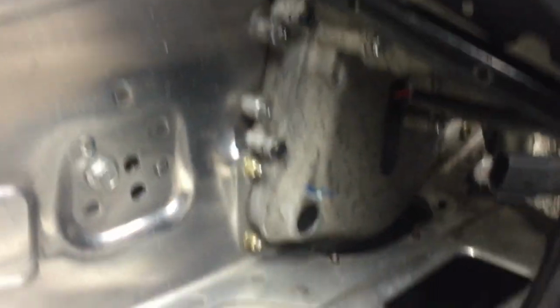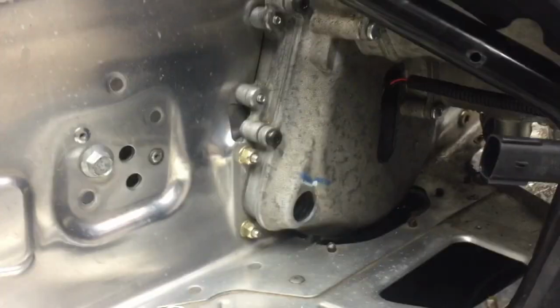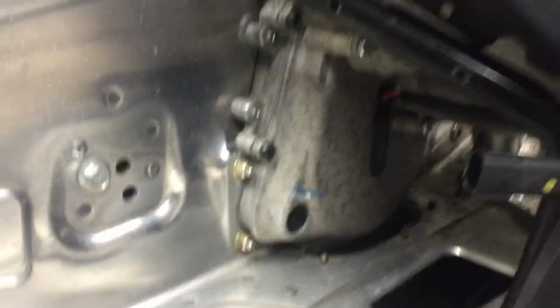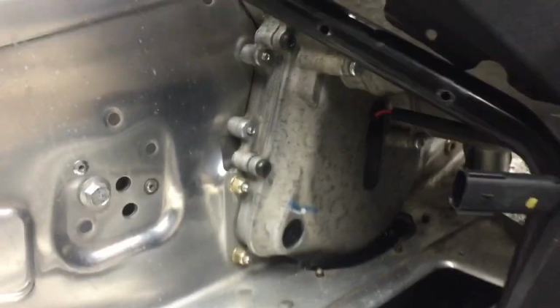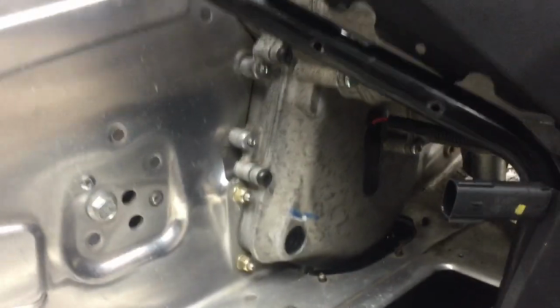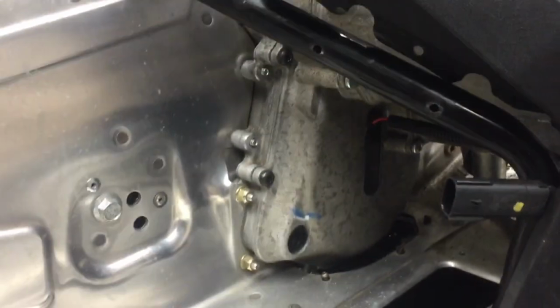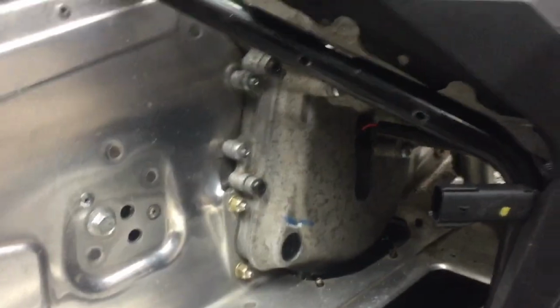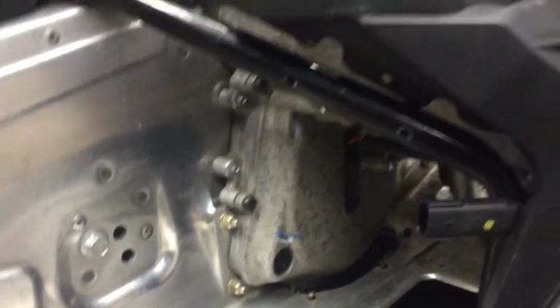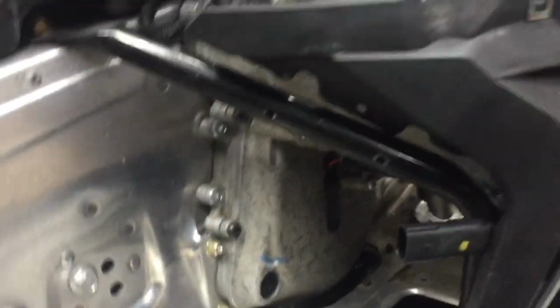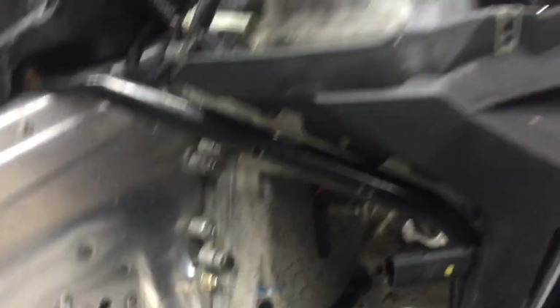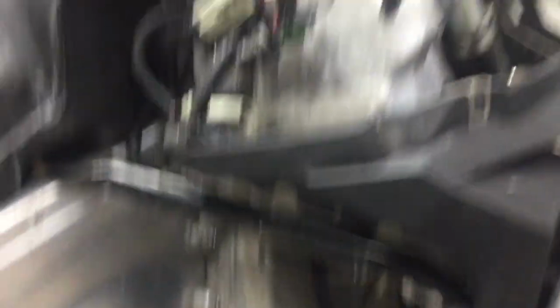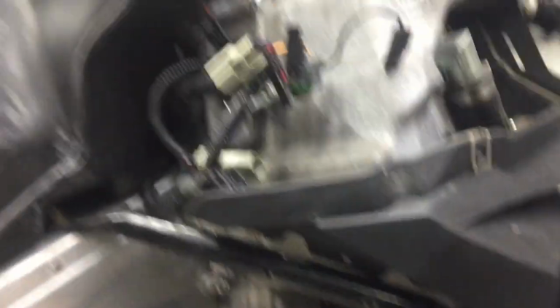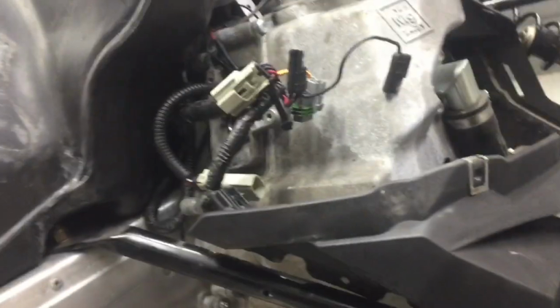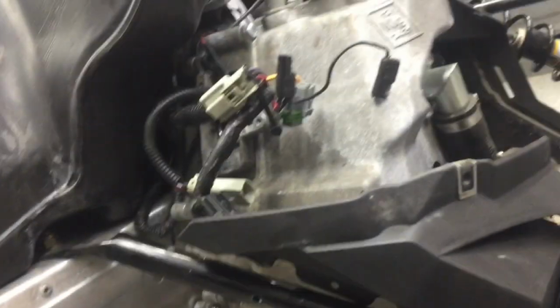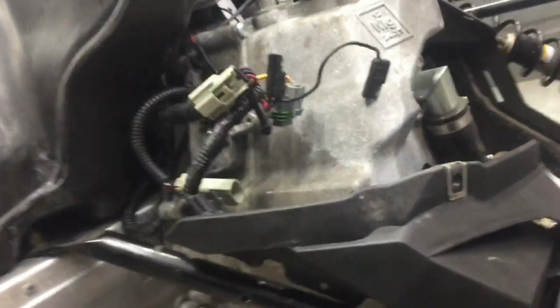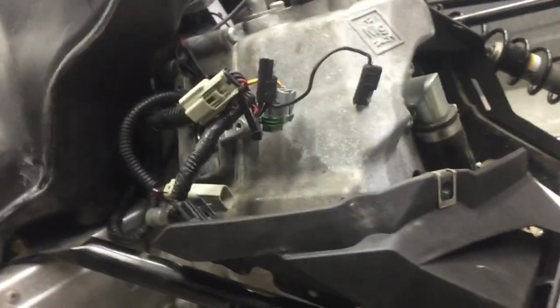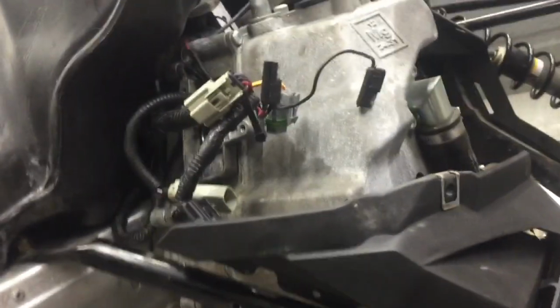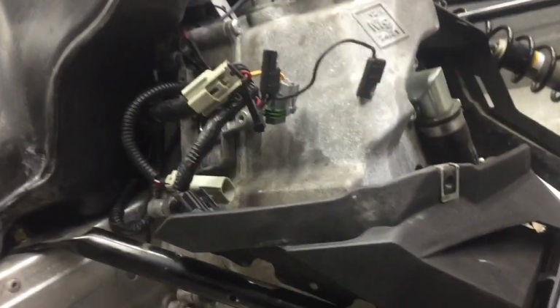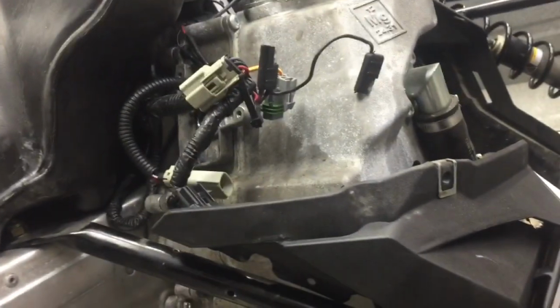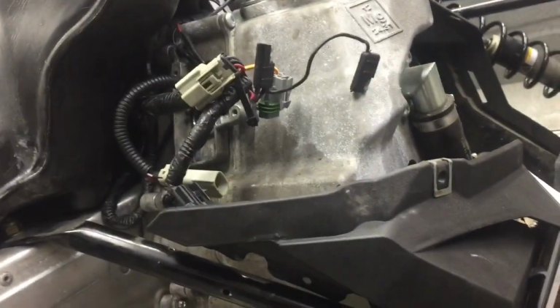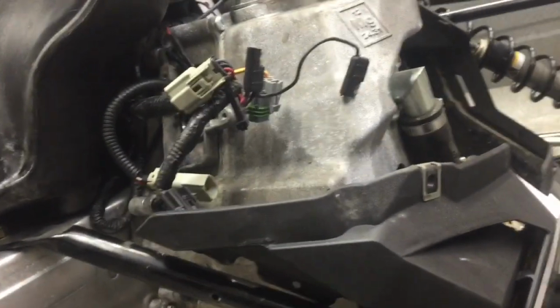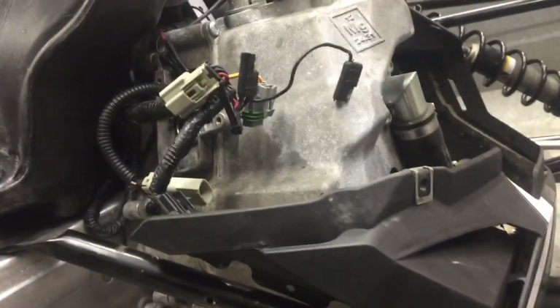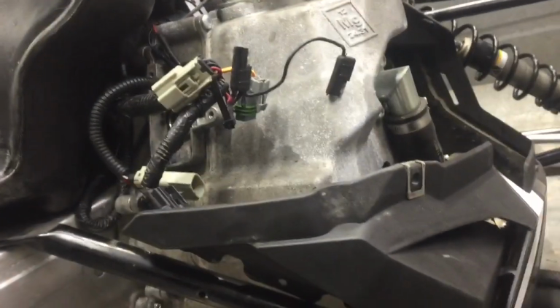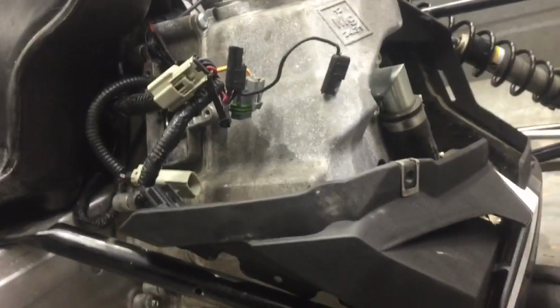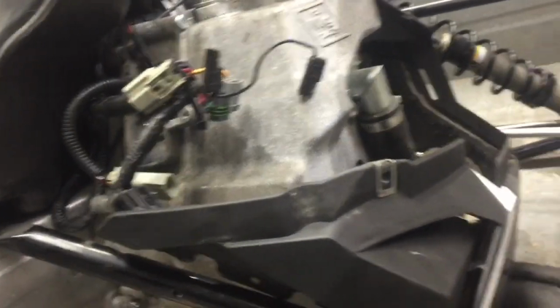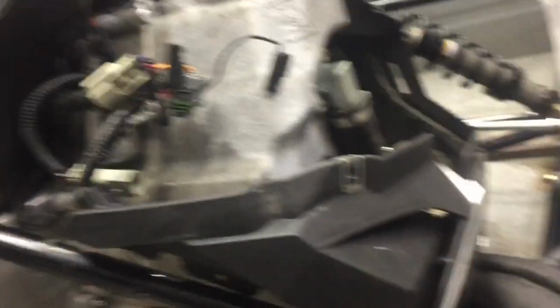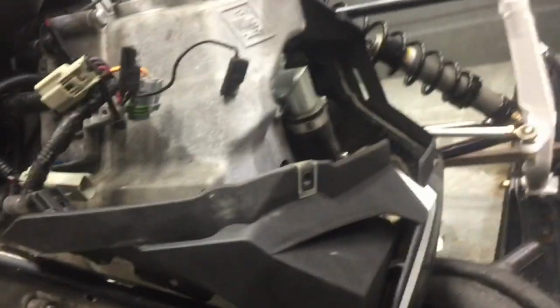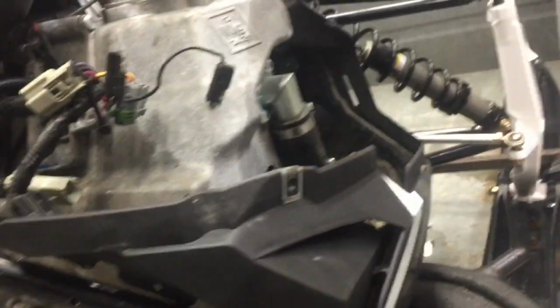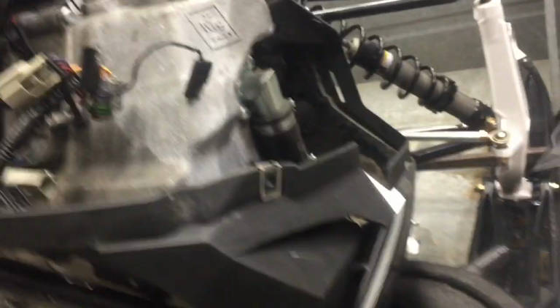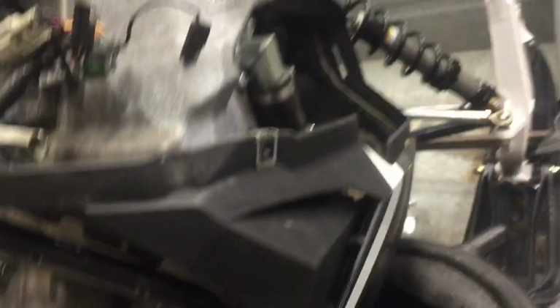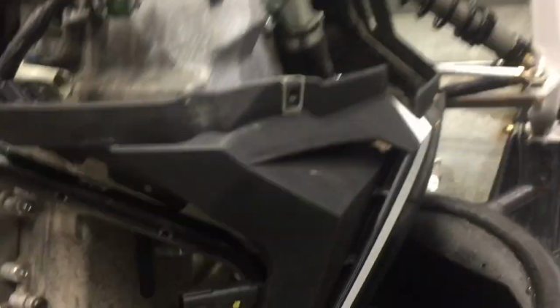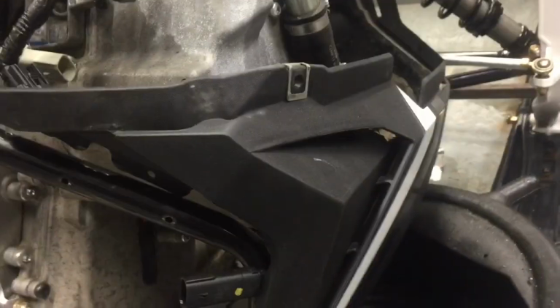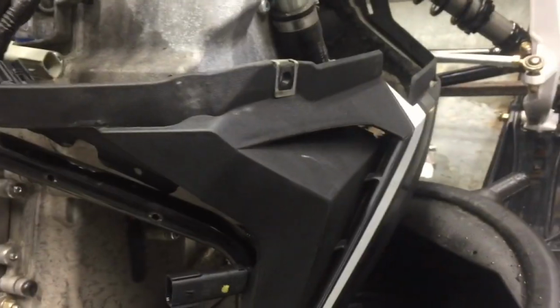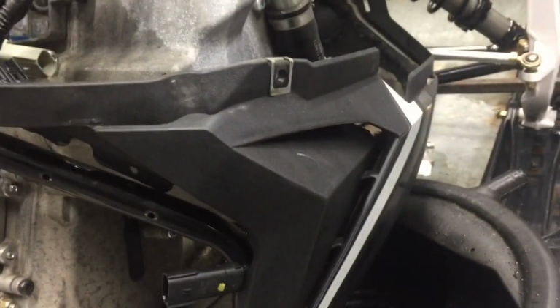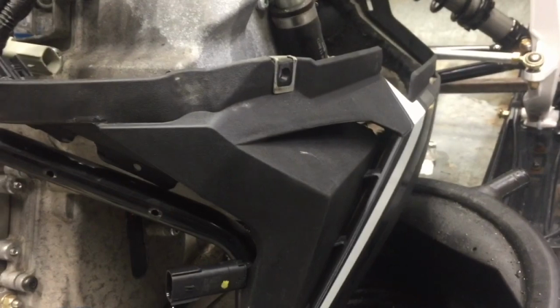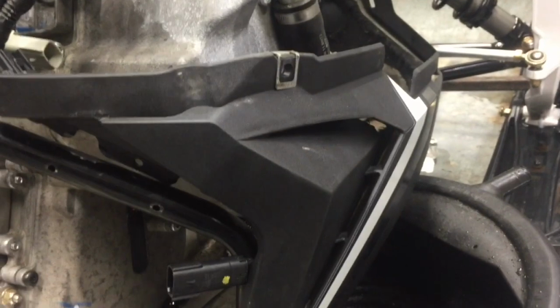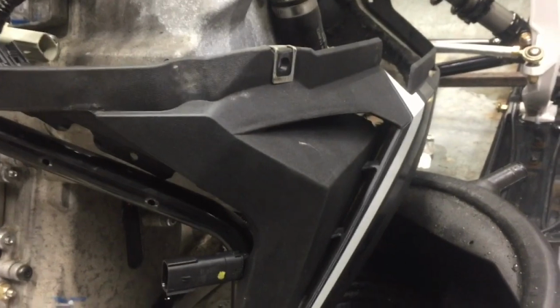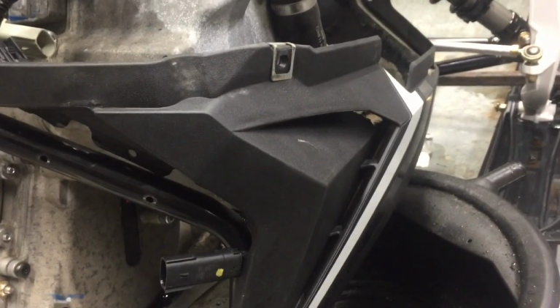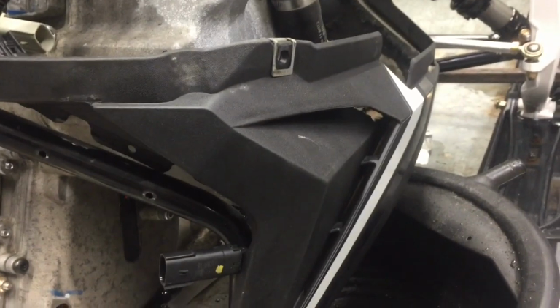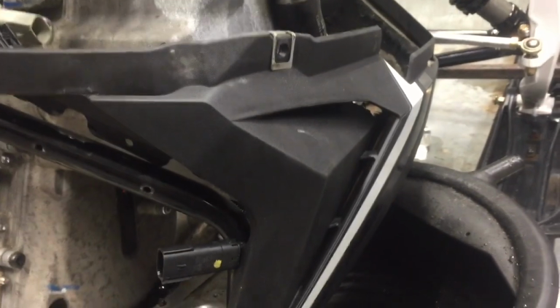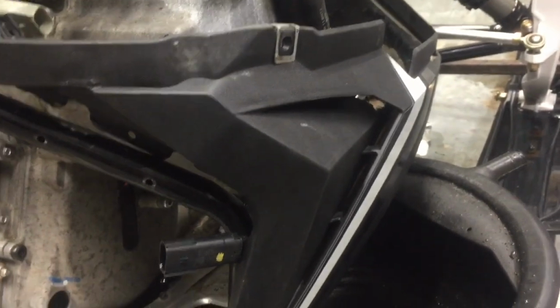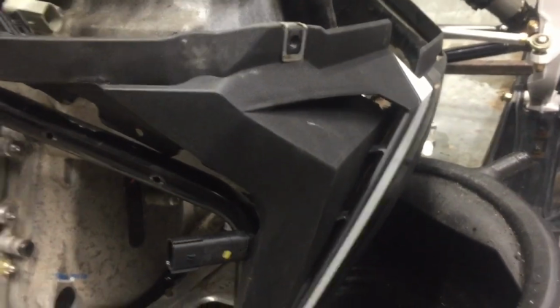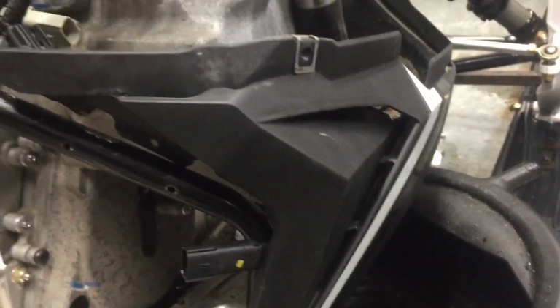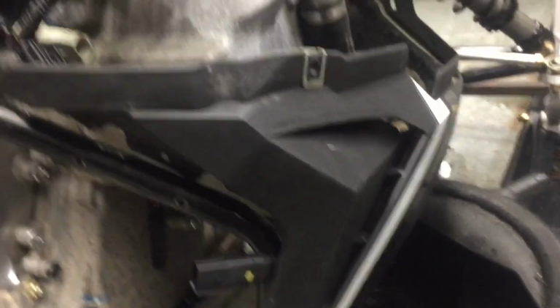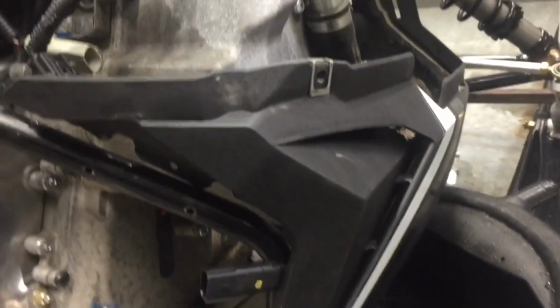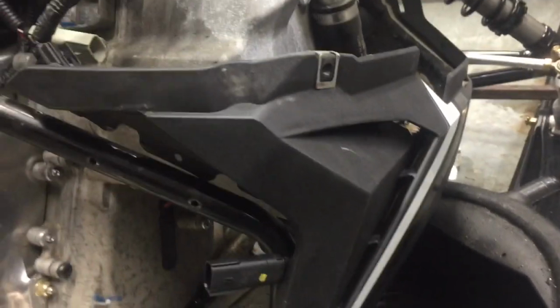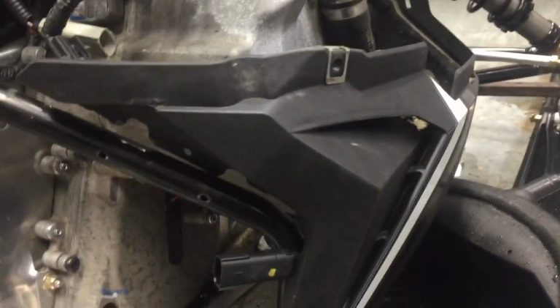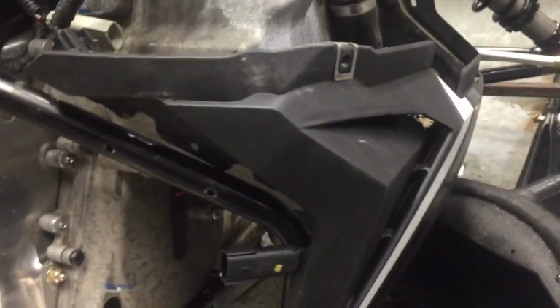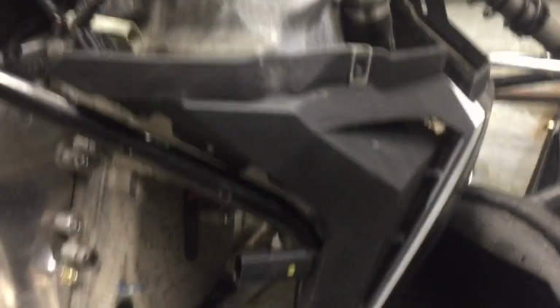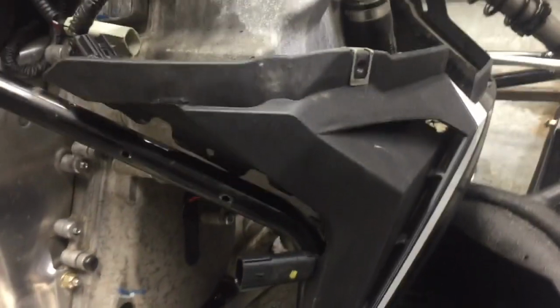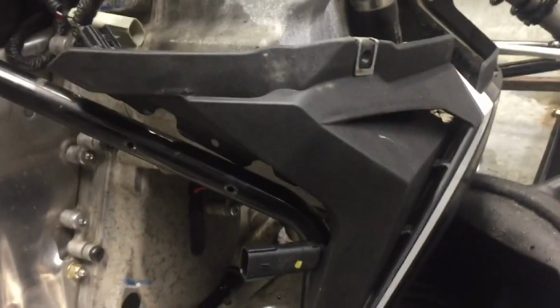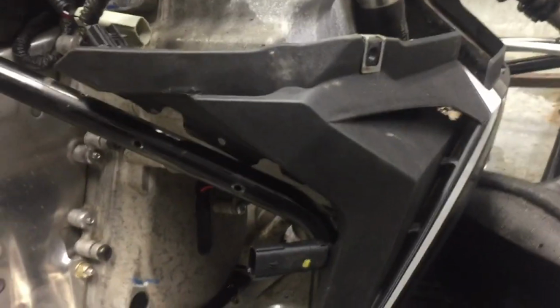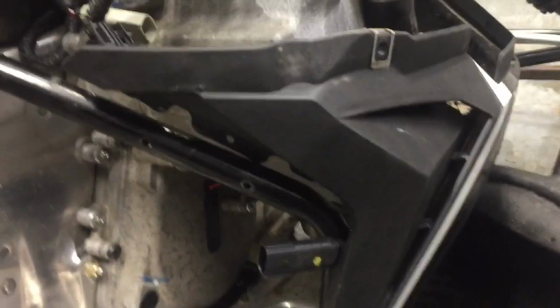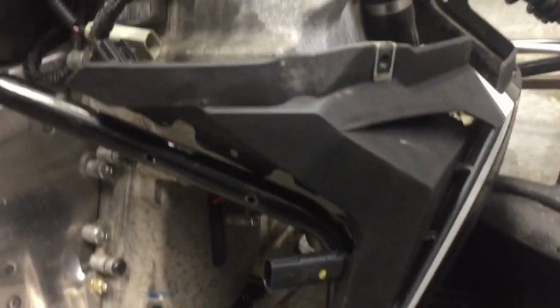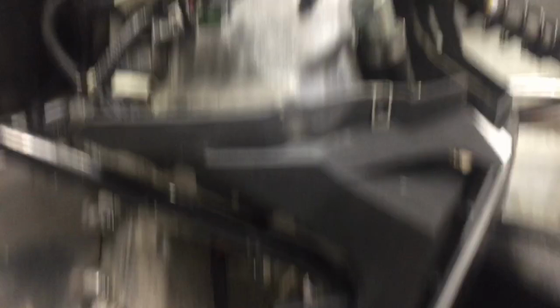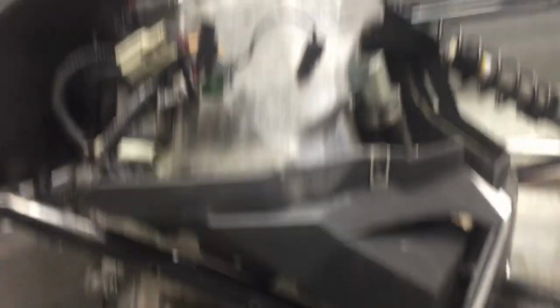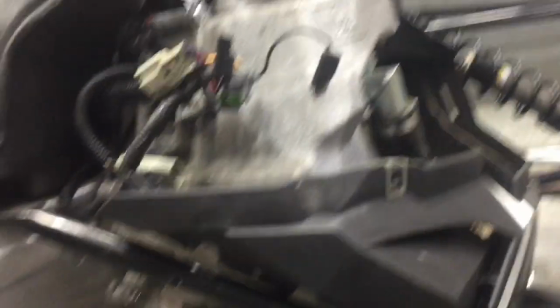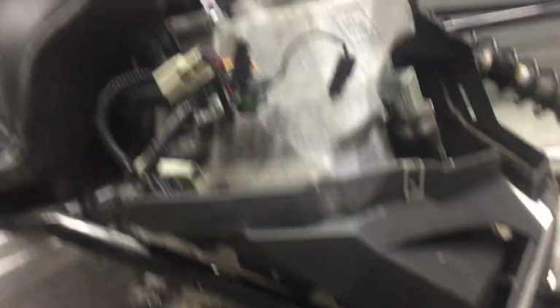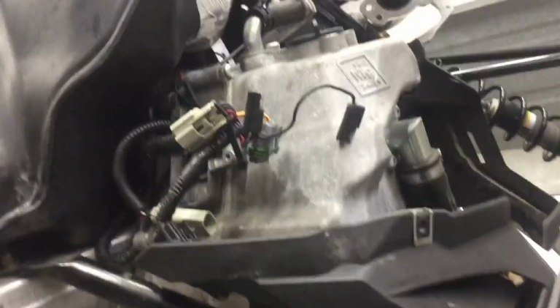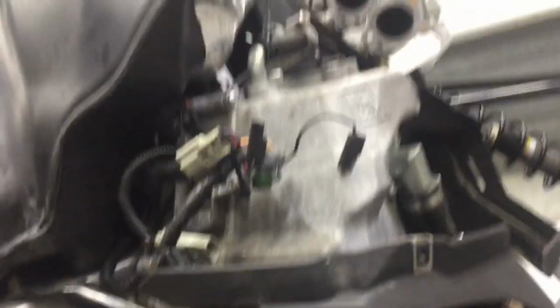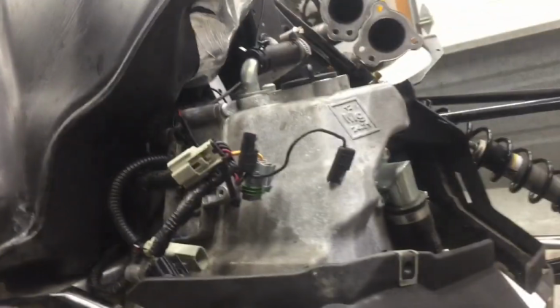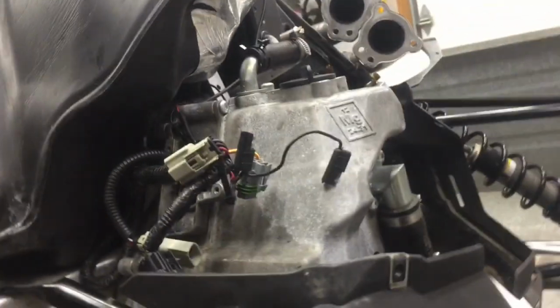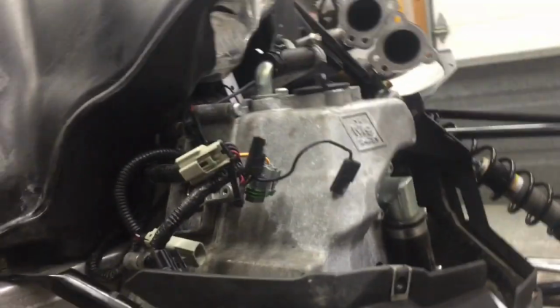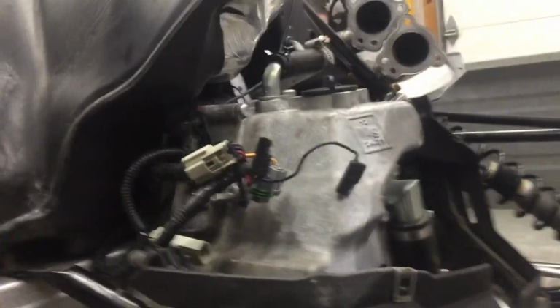I'm about to fill it up with some fresh fluid and put all this back together. Alright, thanks for watching!